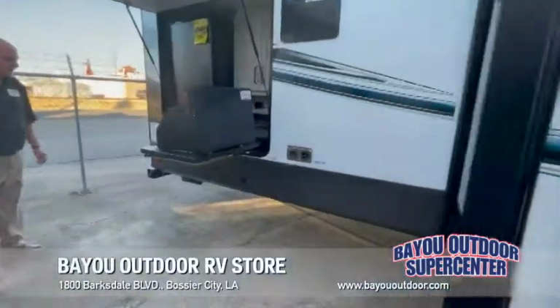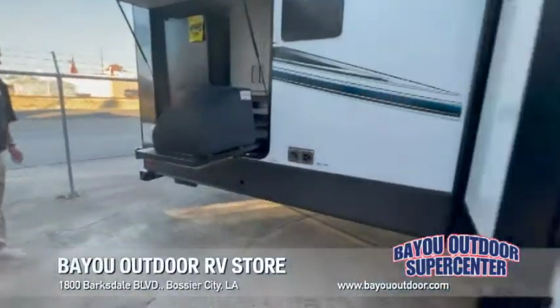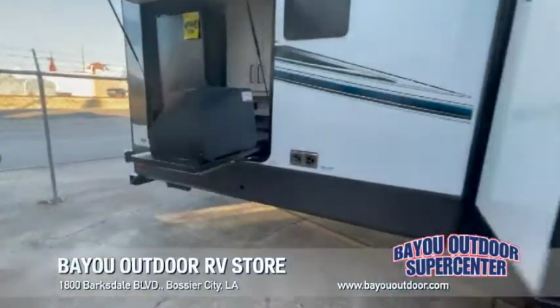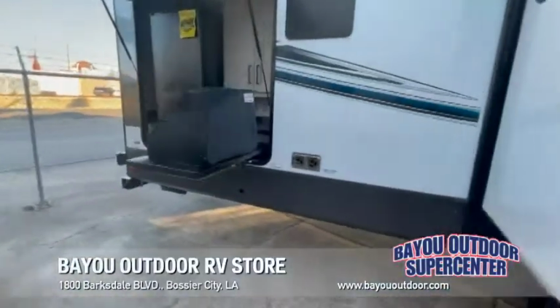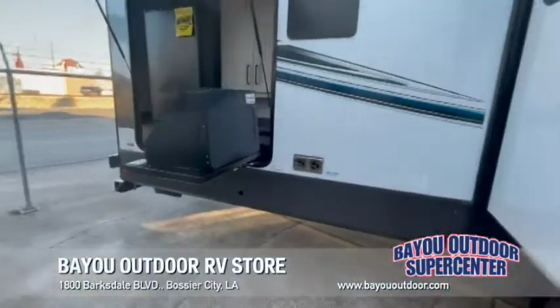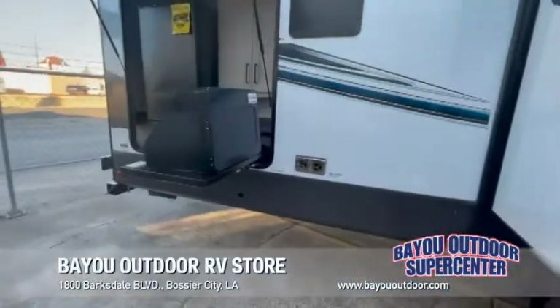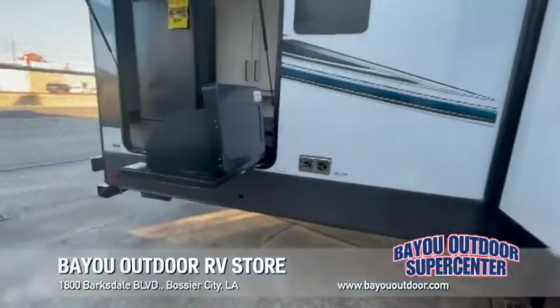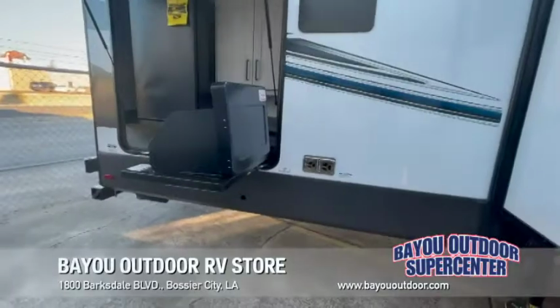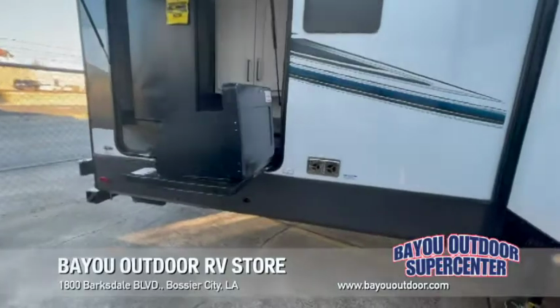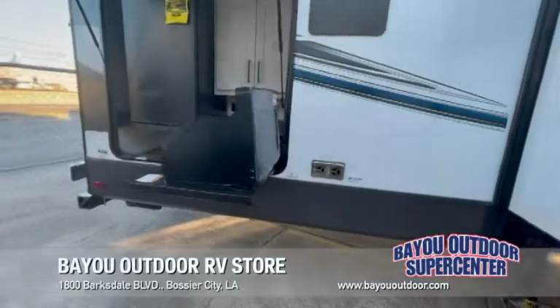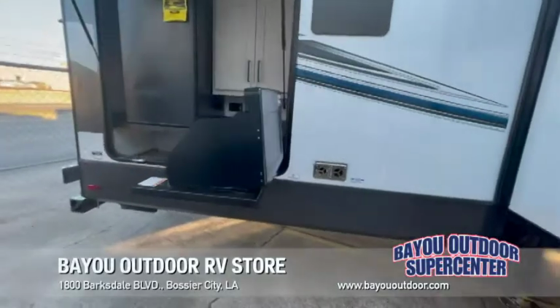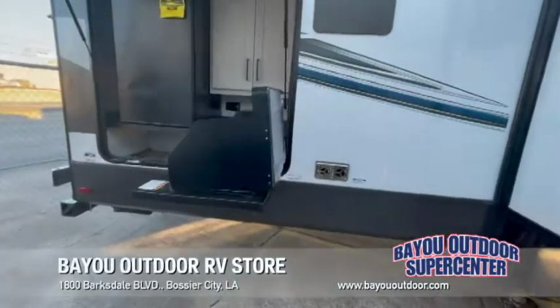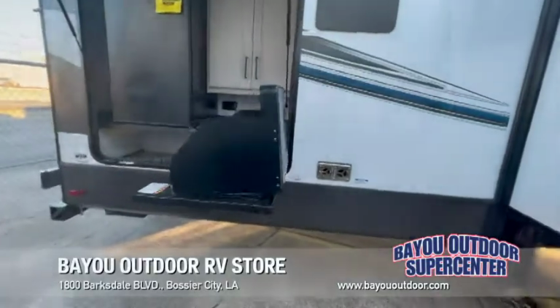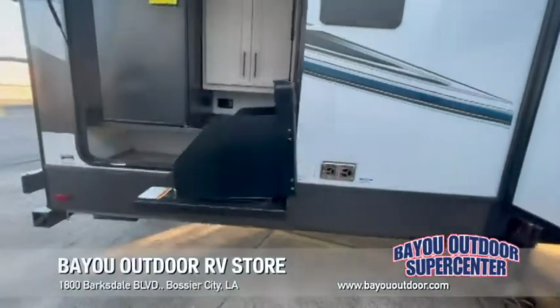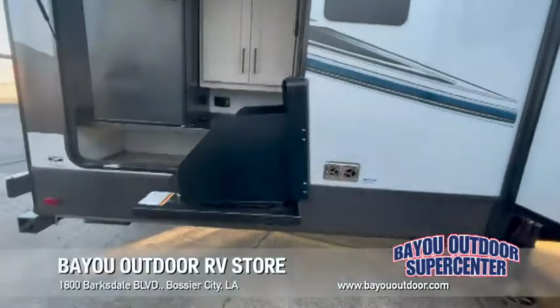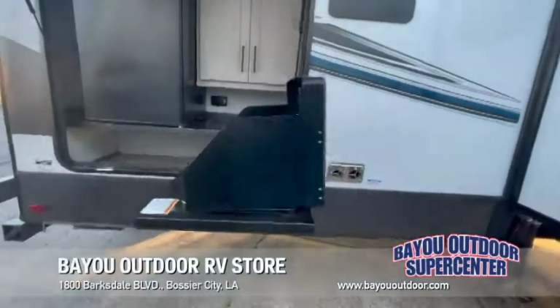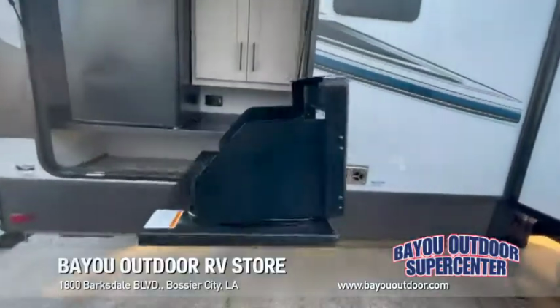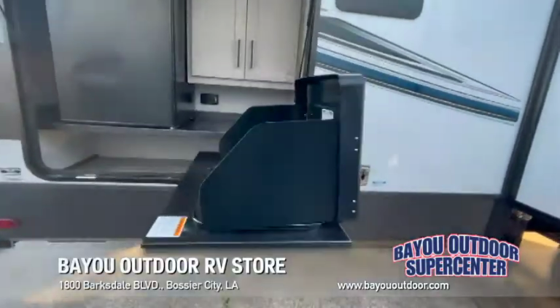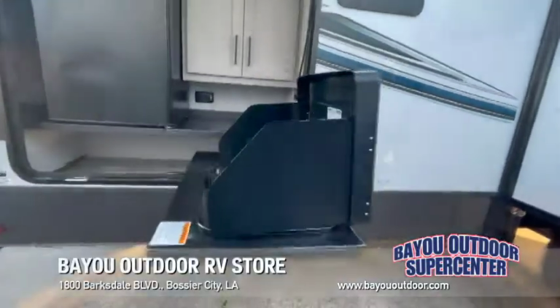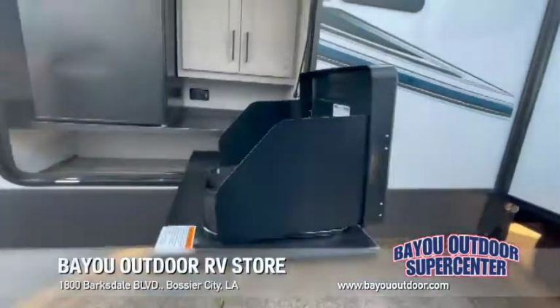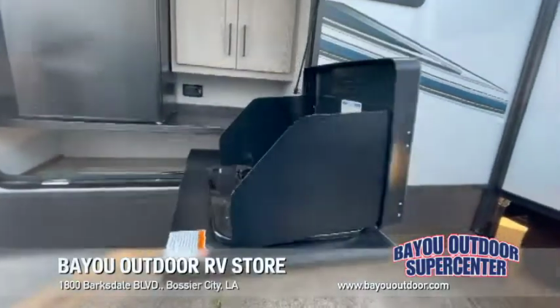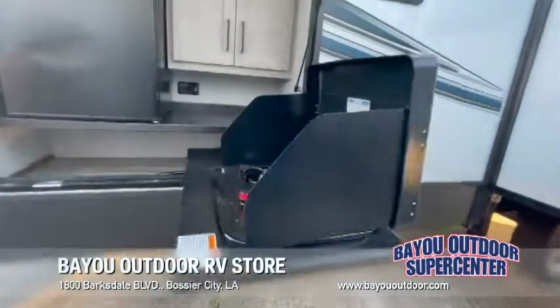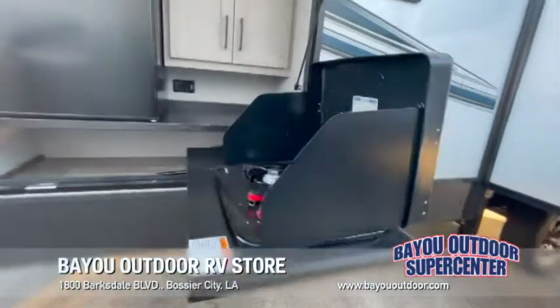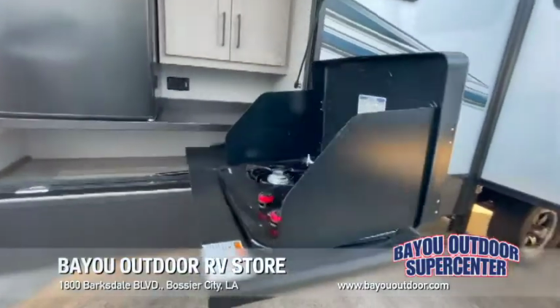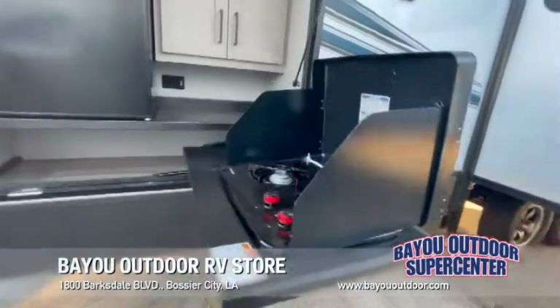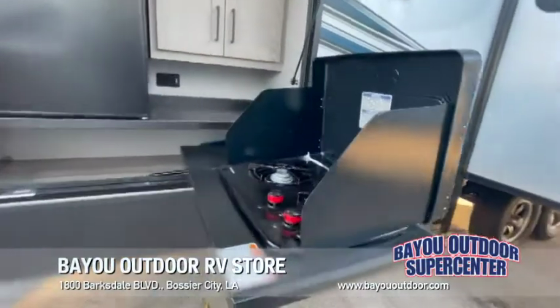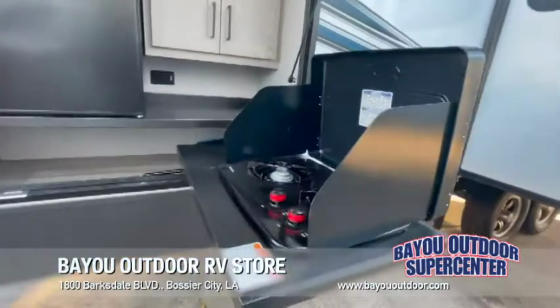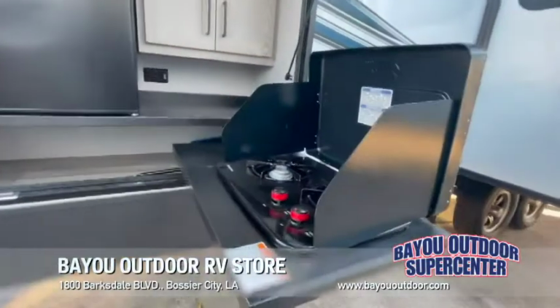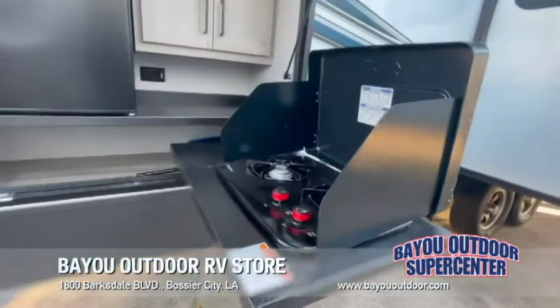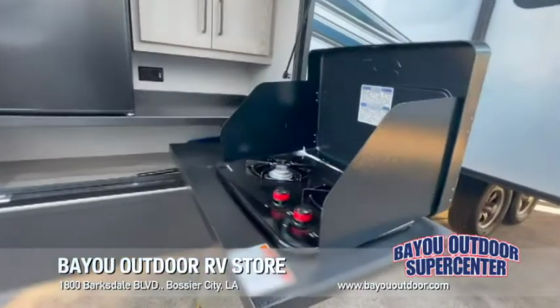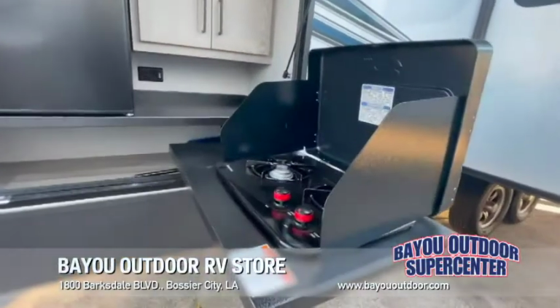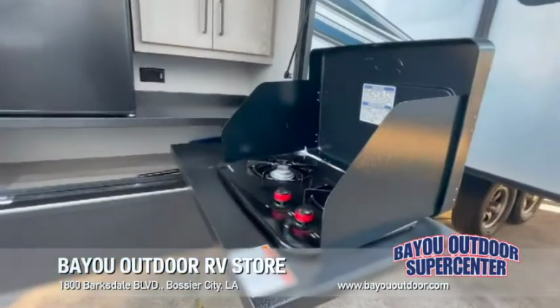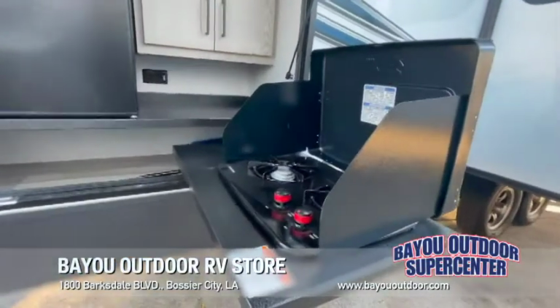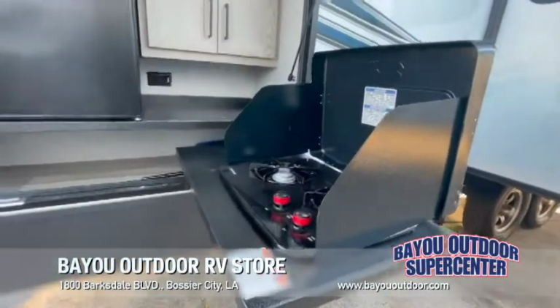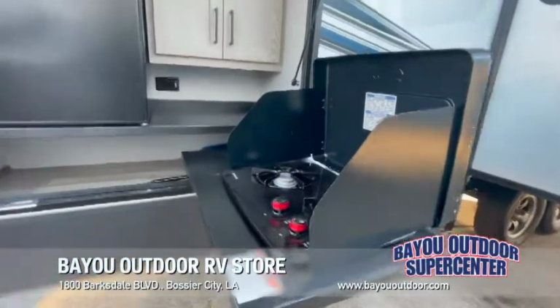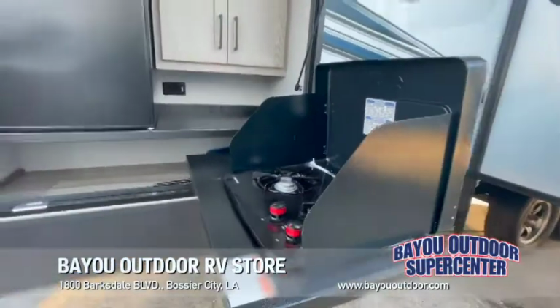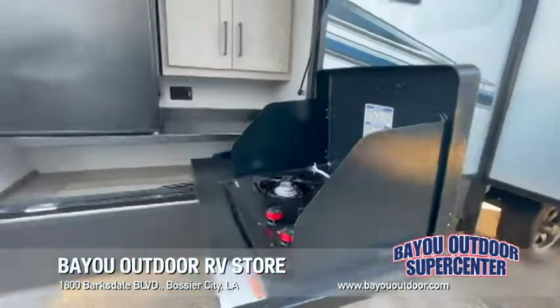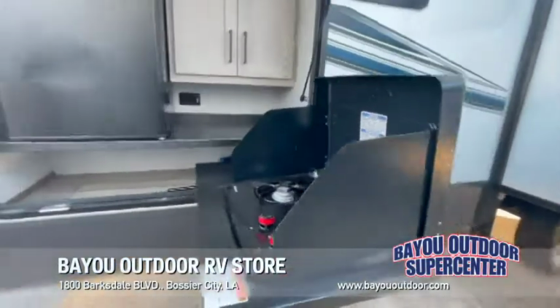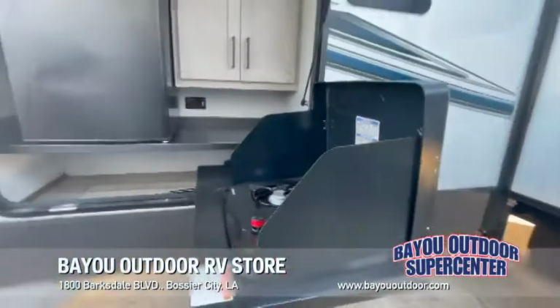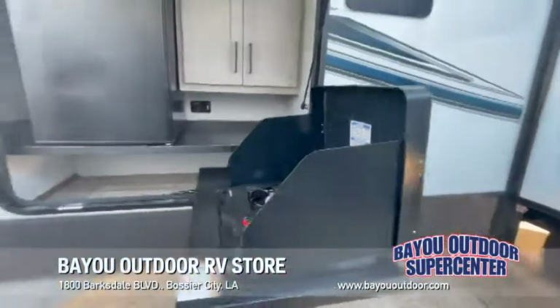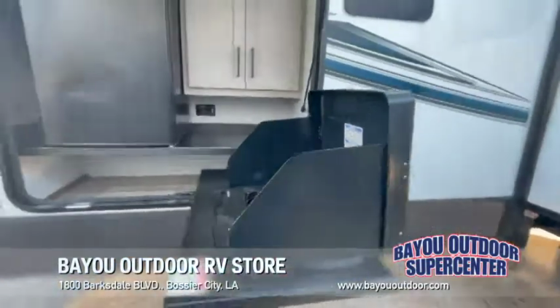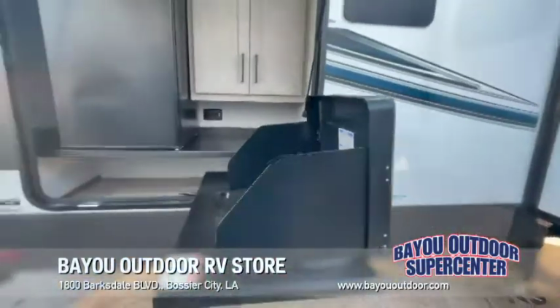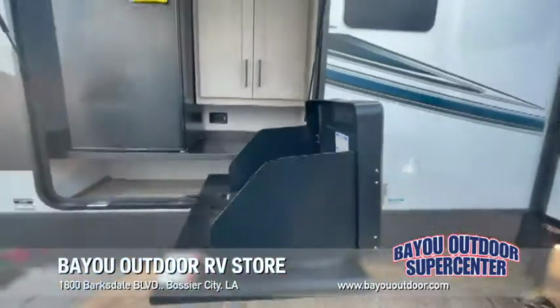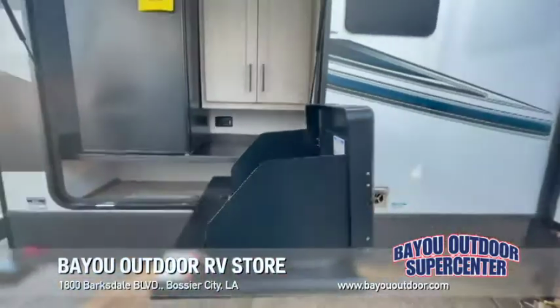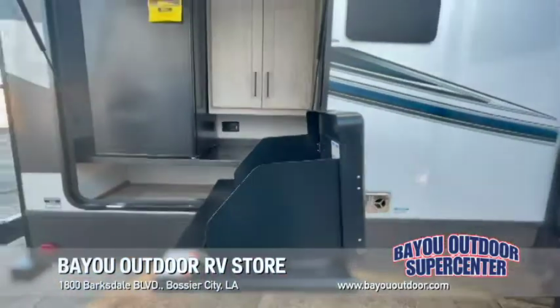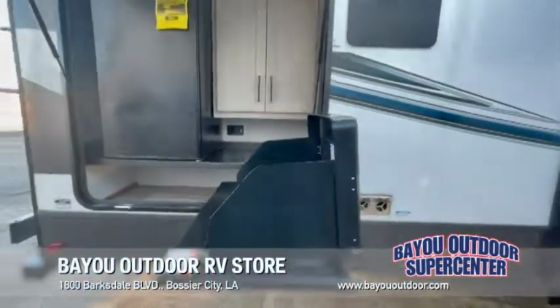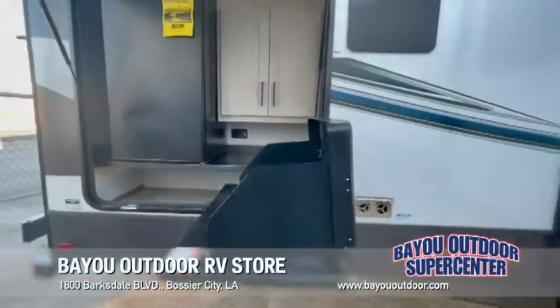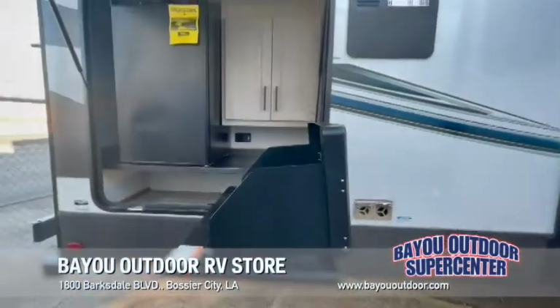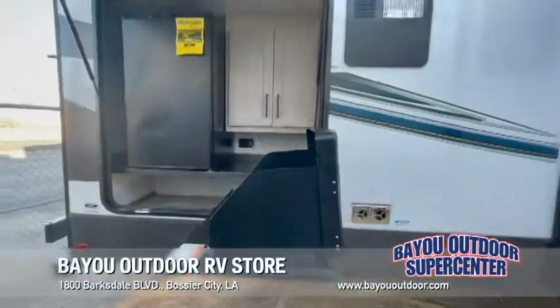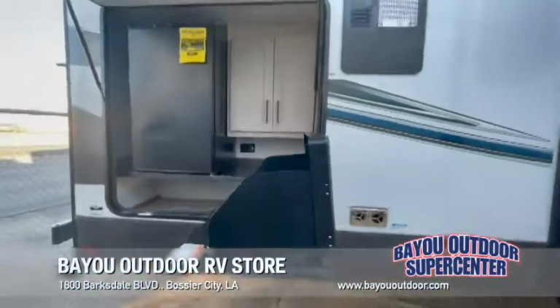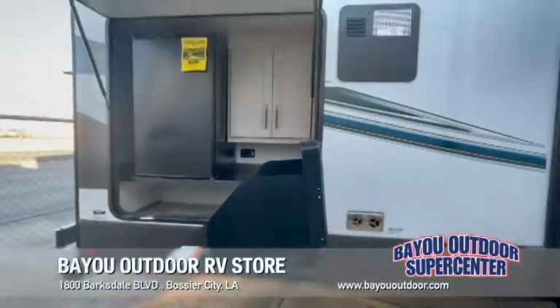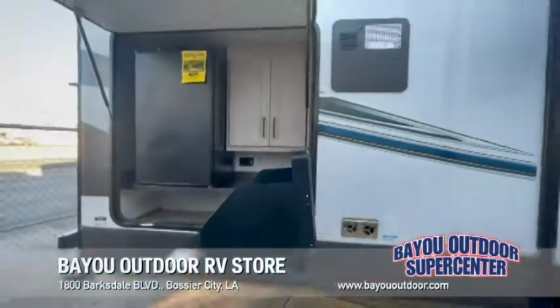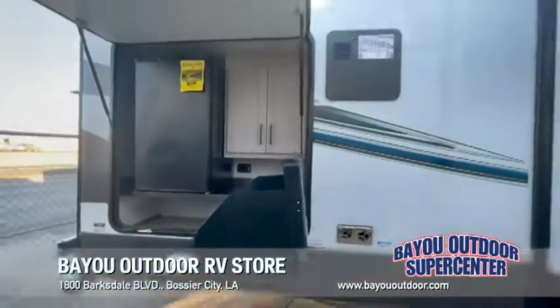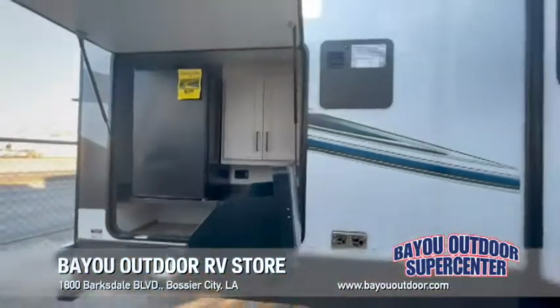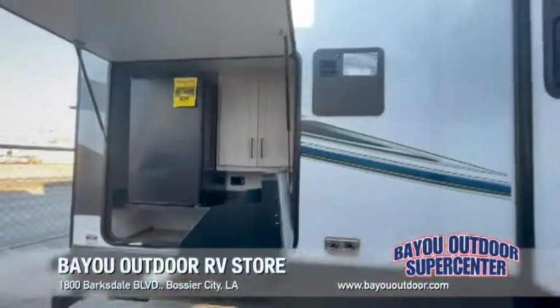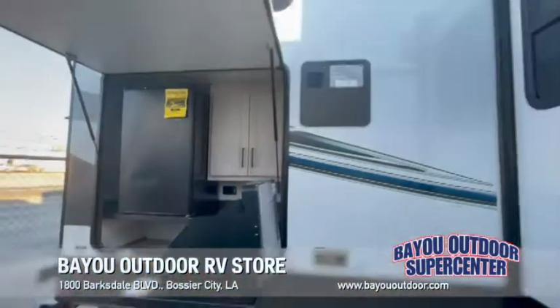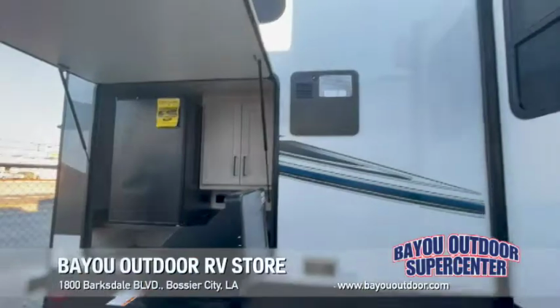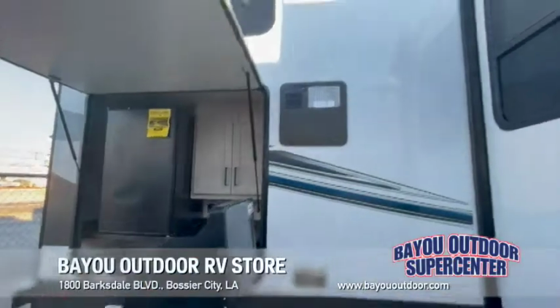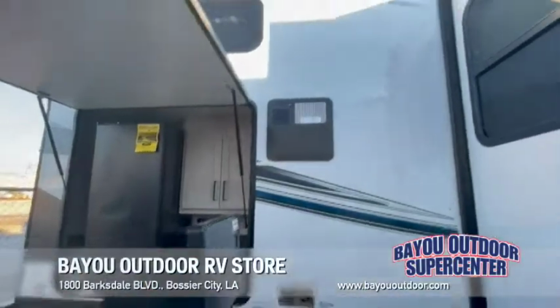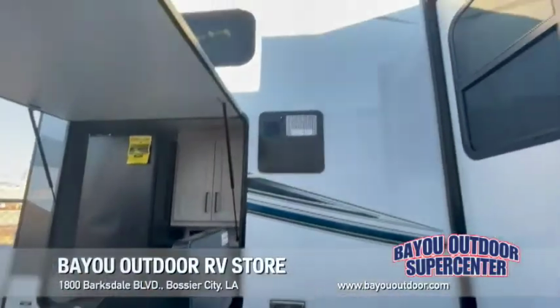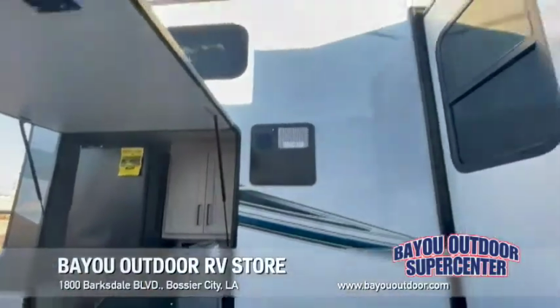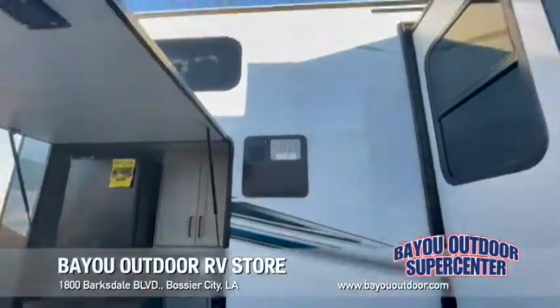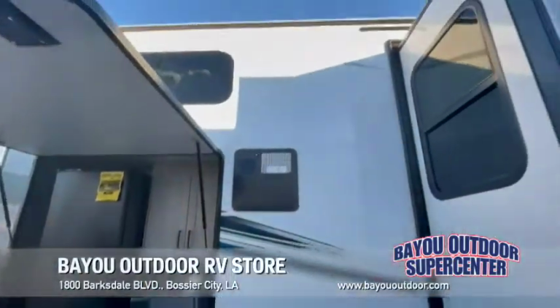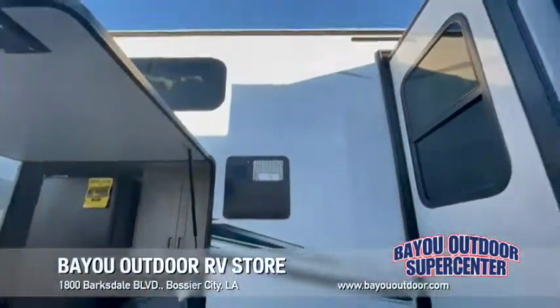Back here on the outdoor kitchen you've got a refrigerator, two burner cooktop right here with storage and electrical plugs on the inside.